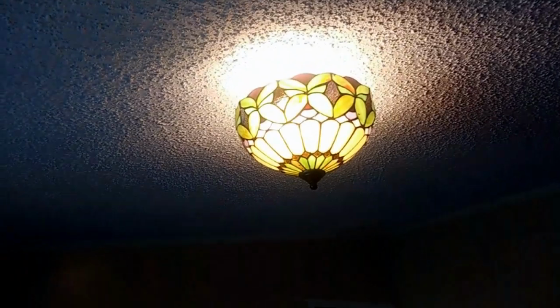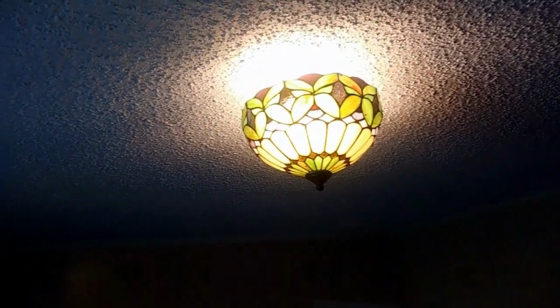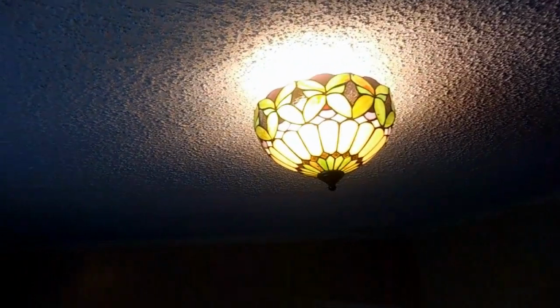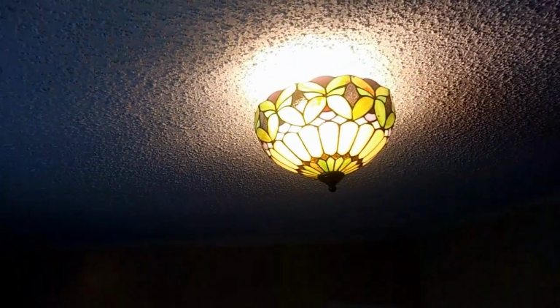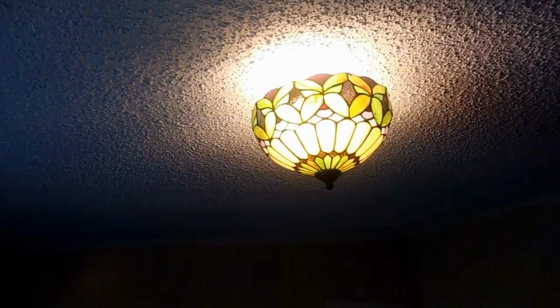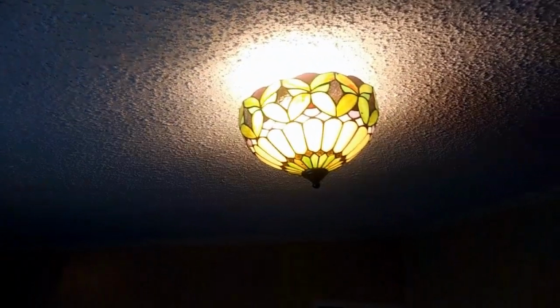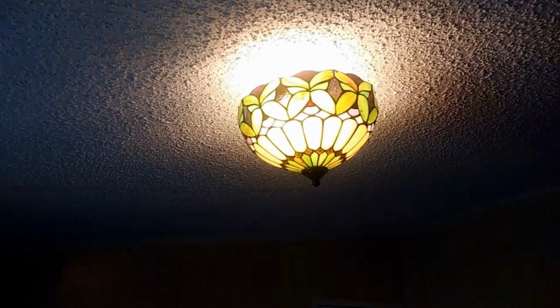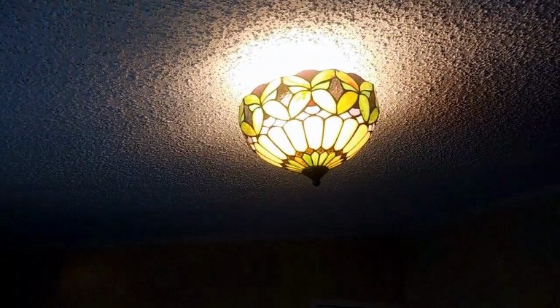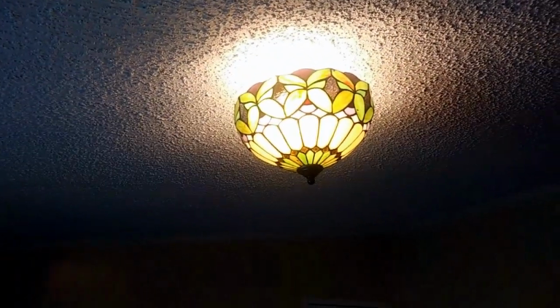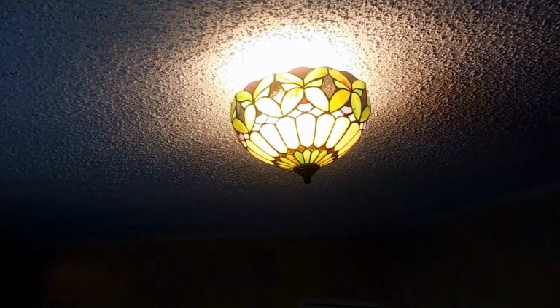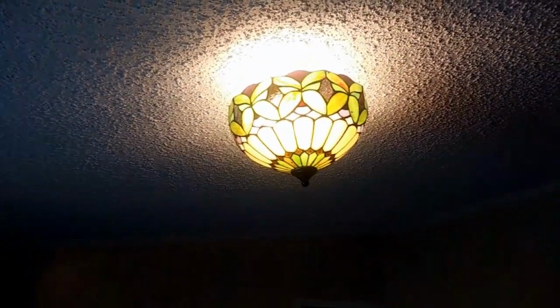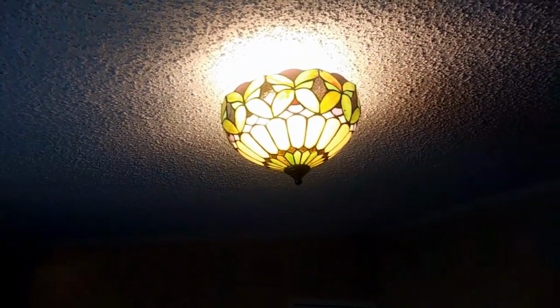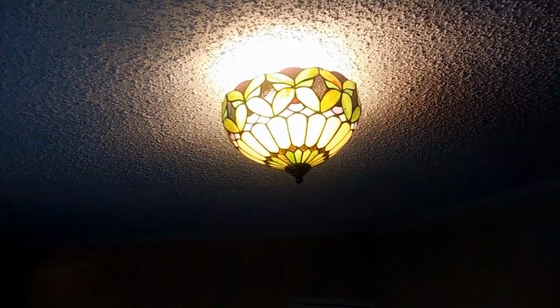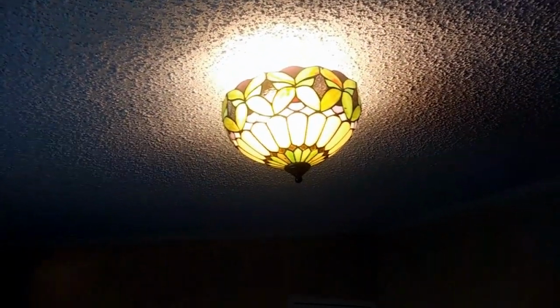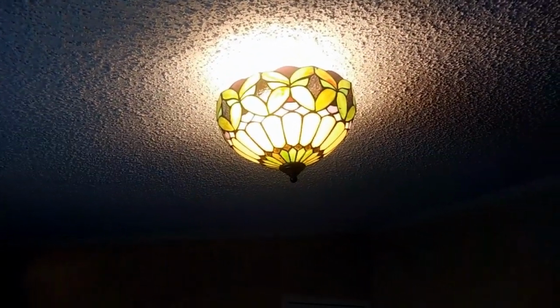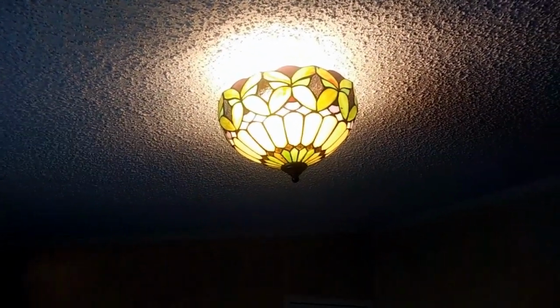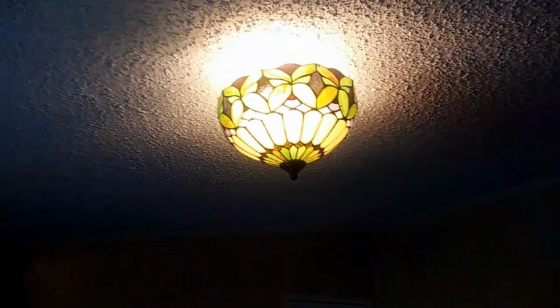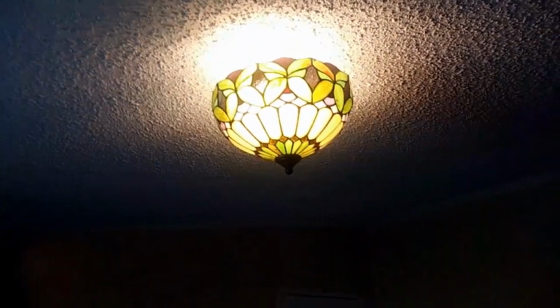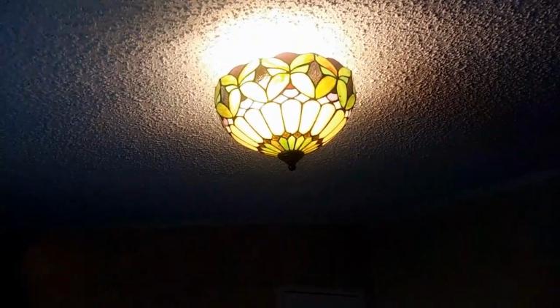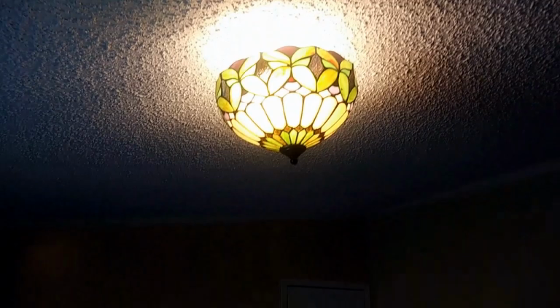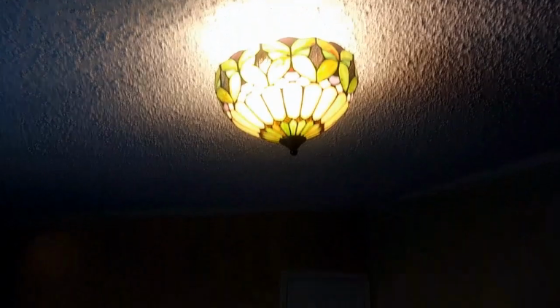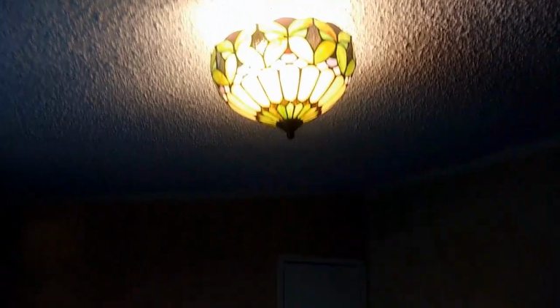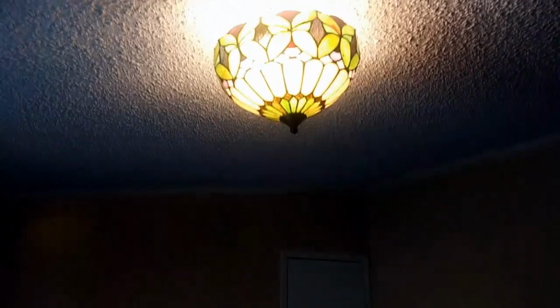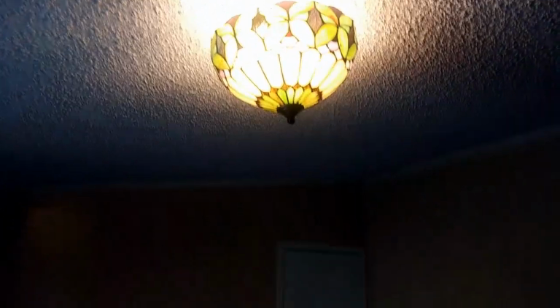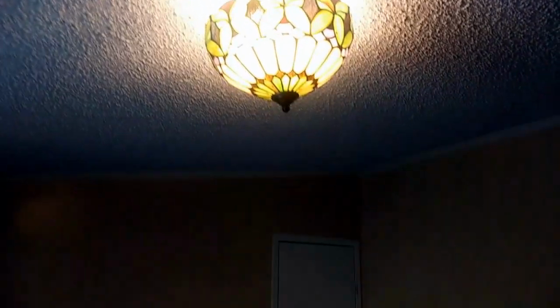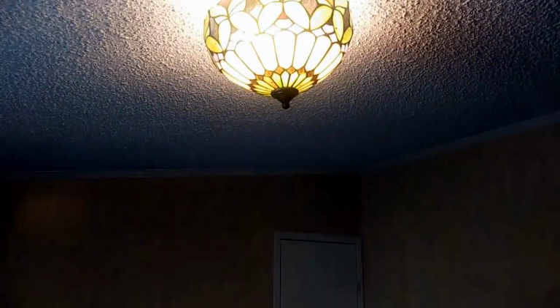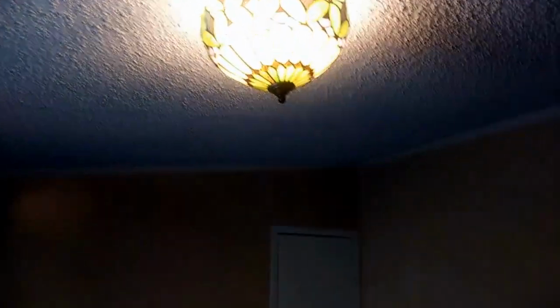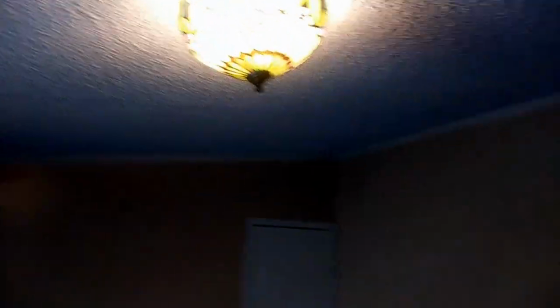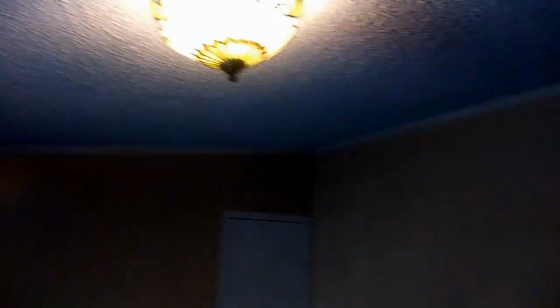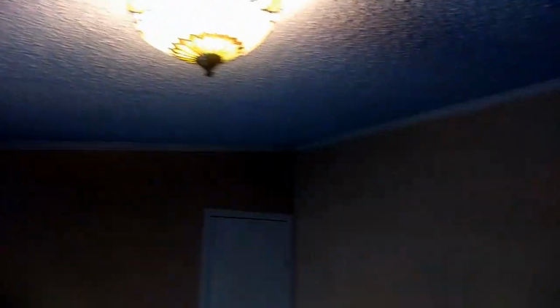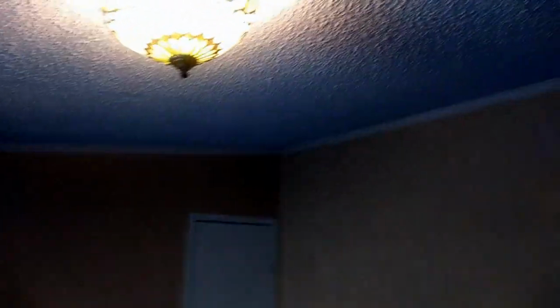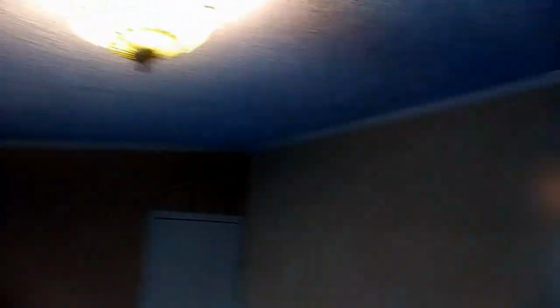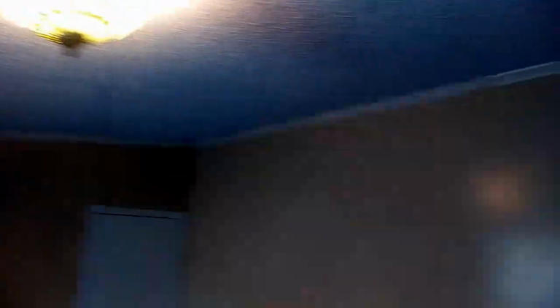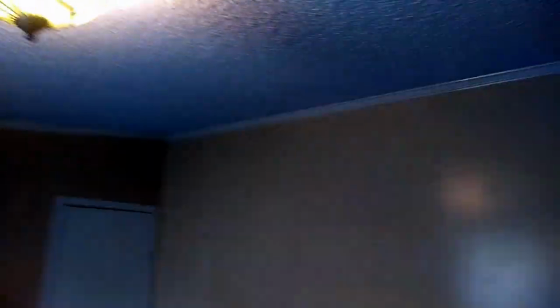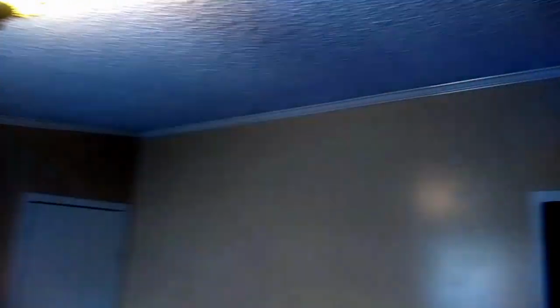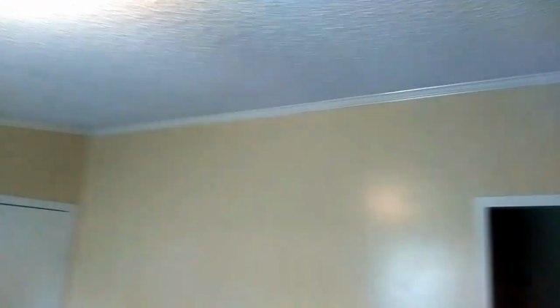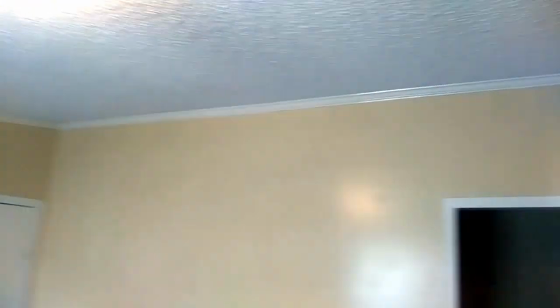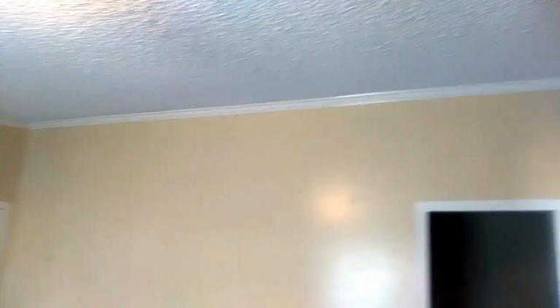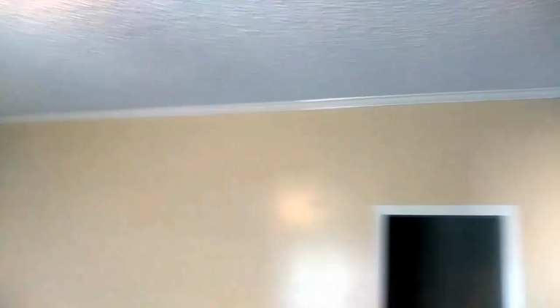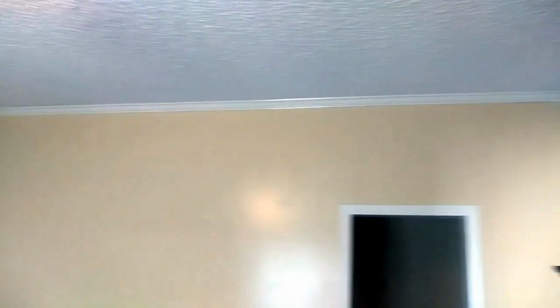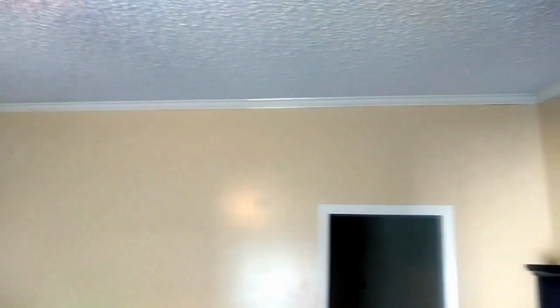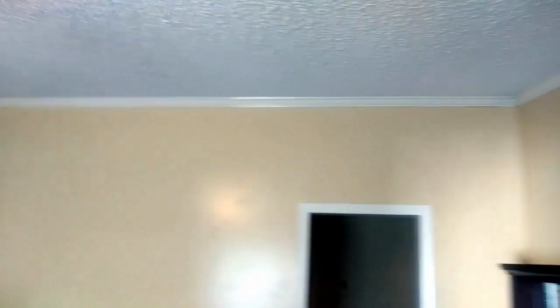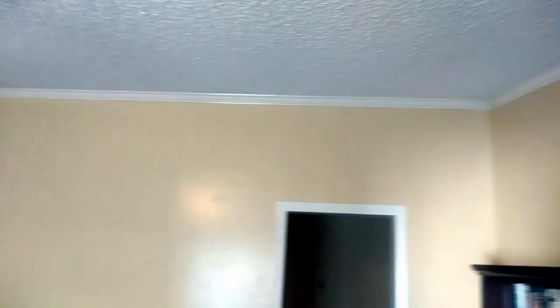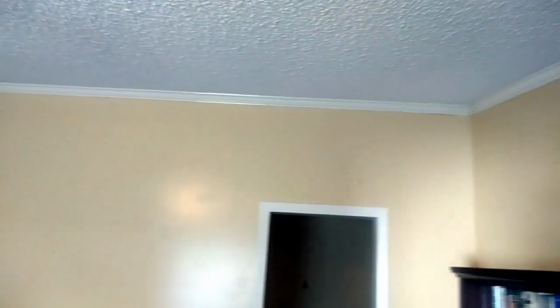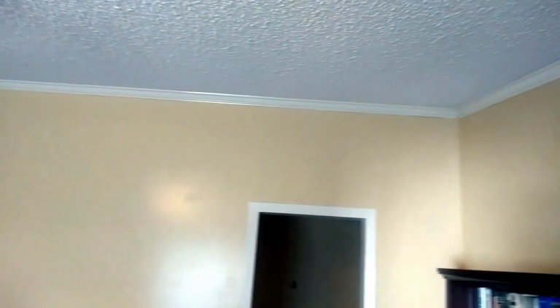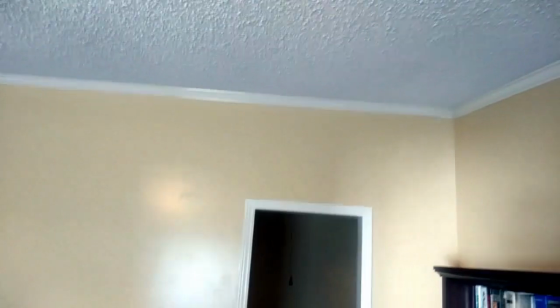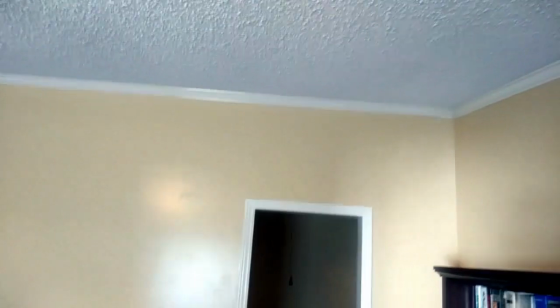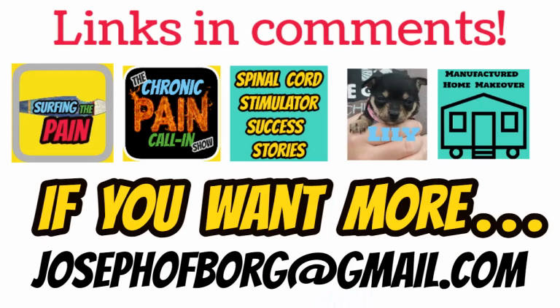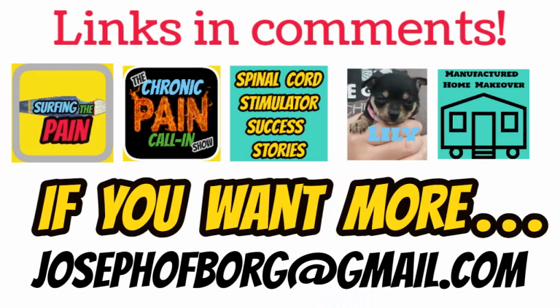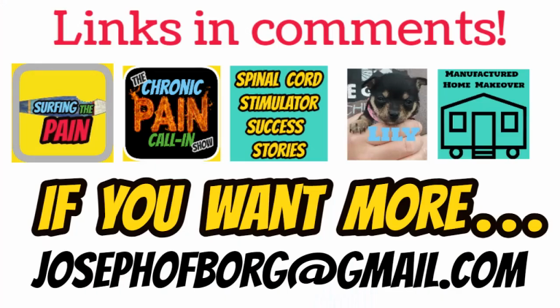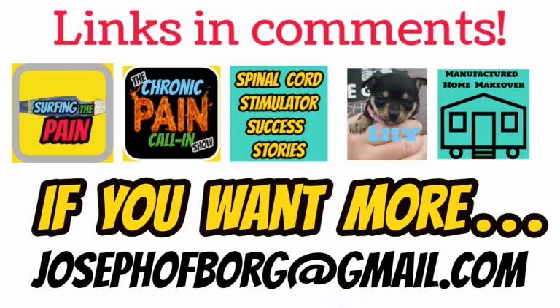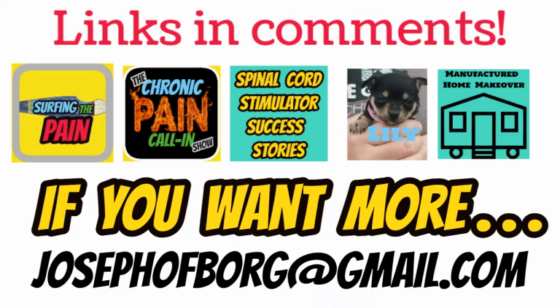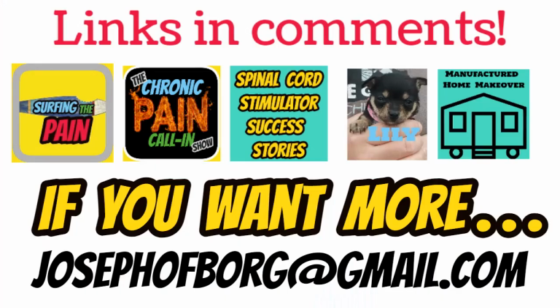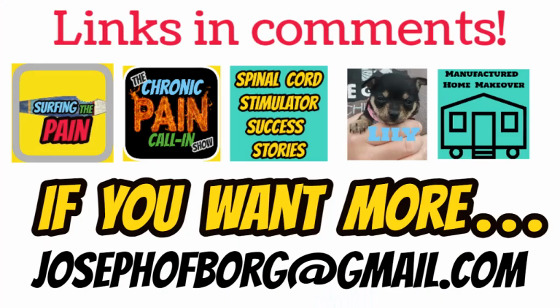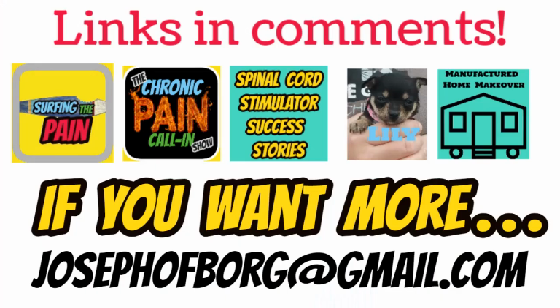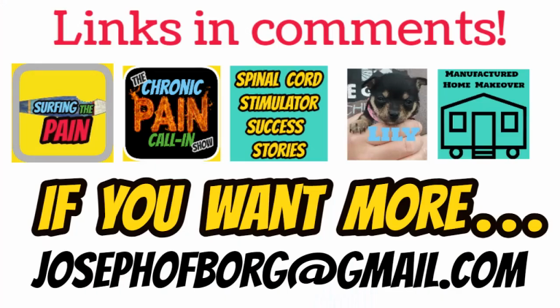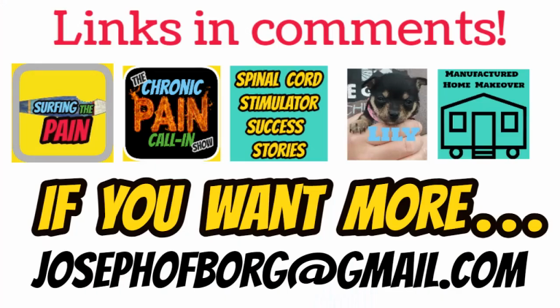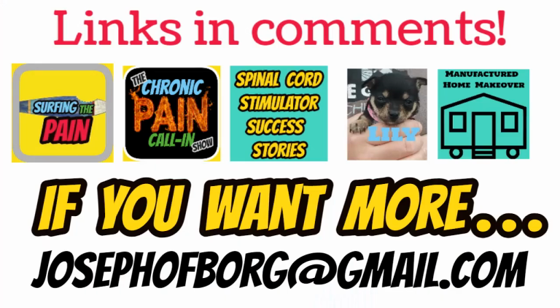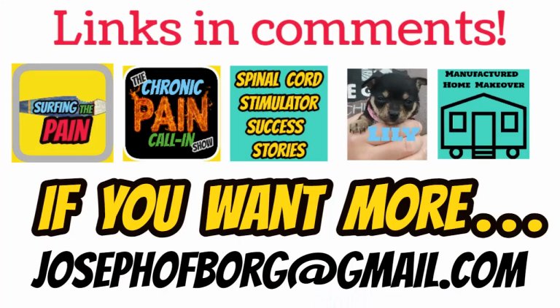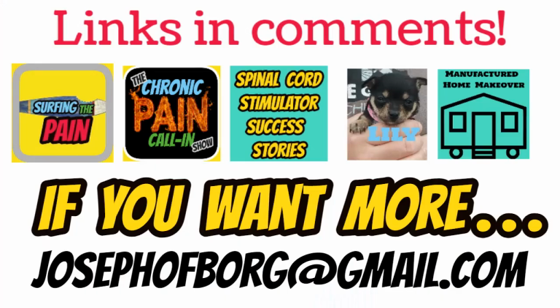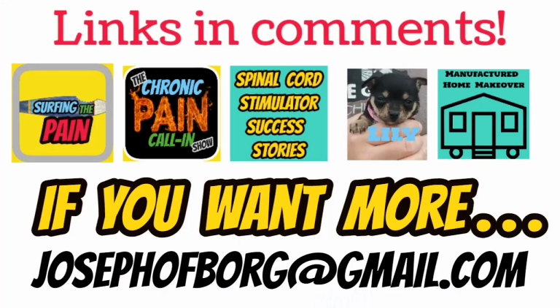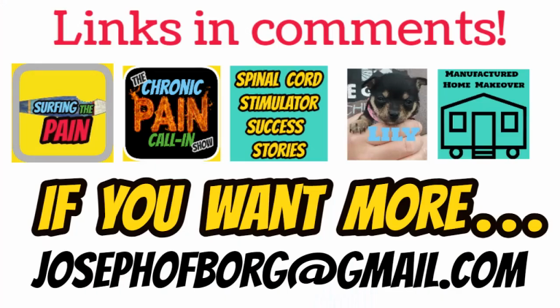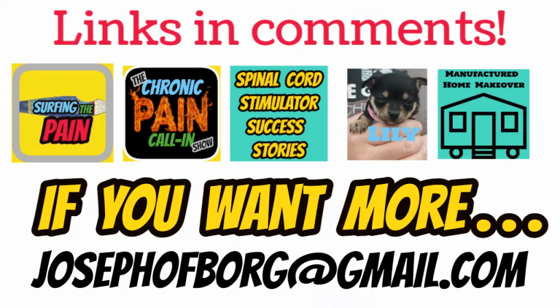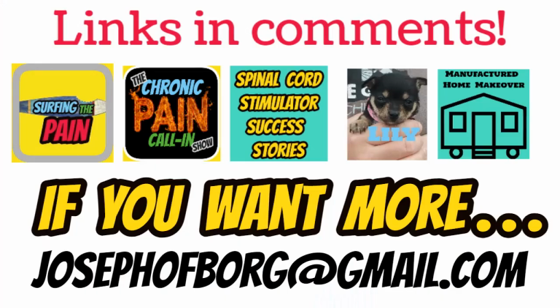And the Tiffany light shade — so that's it, all completed, looking spiffy. Thanks for watching.